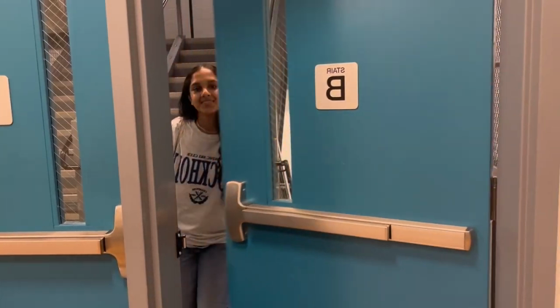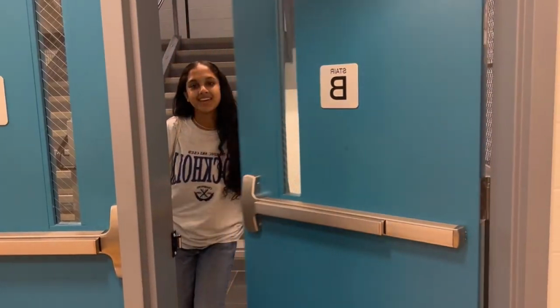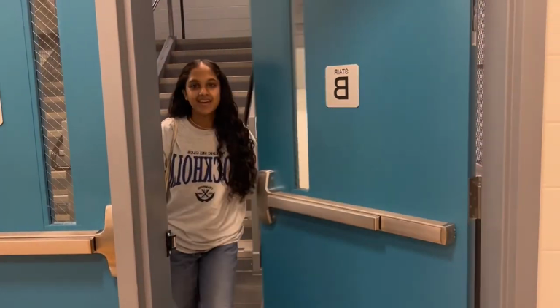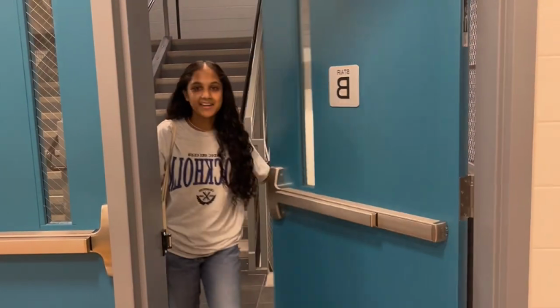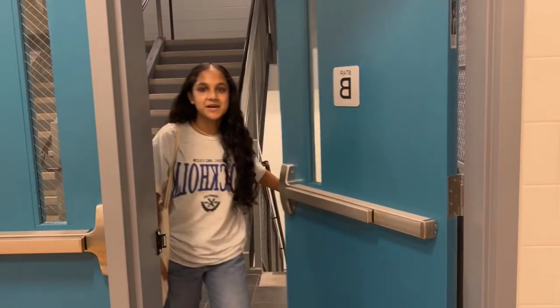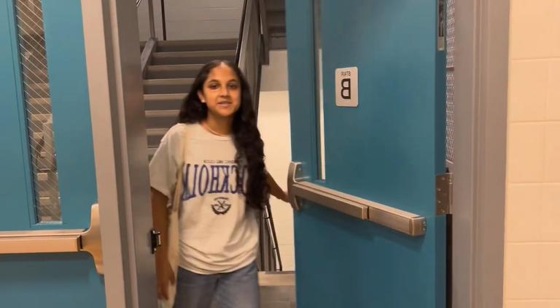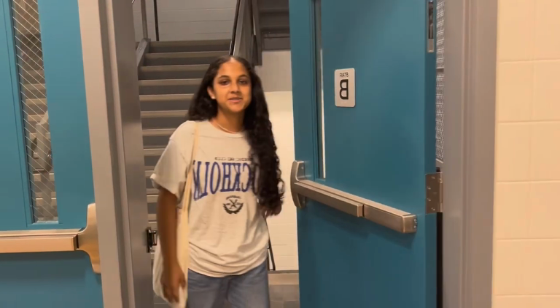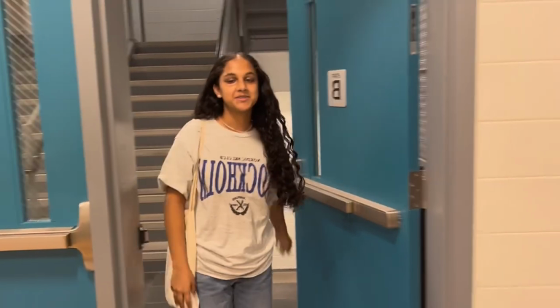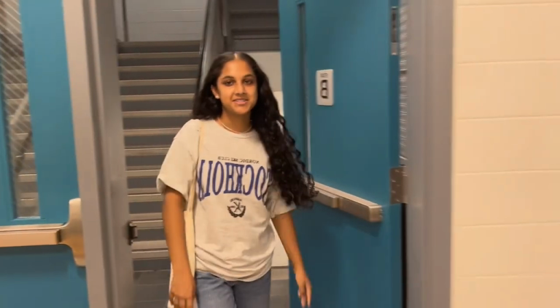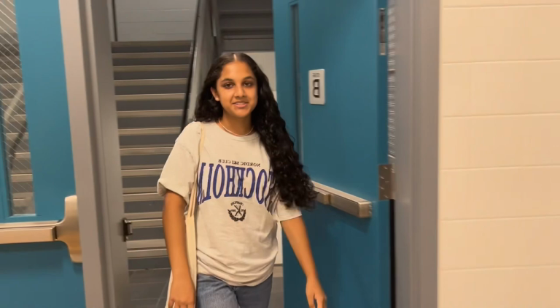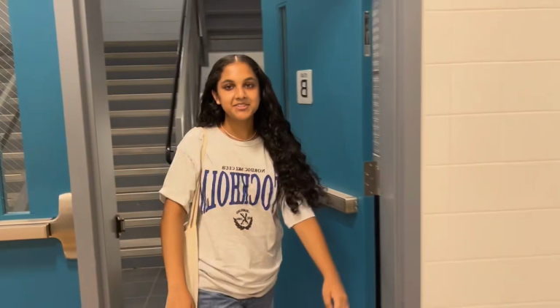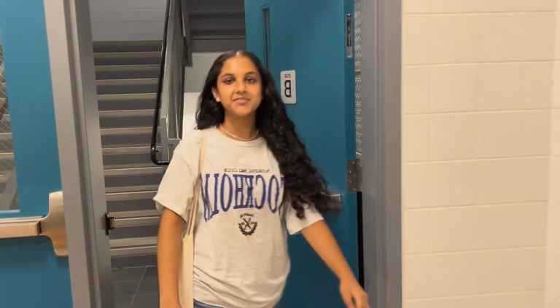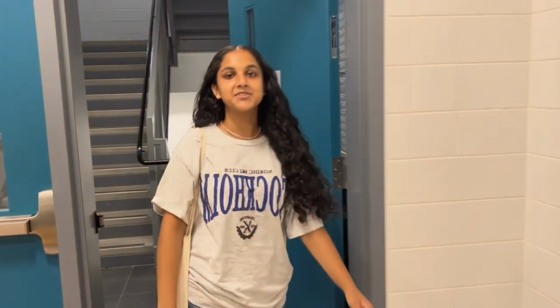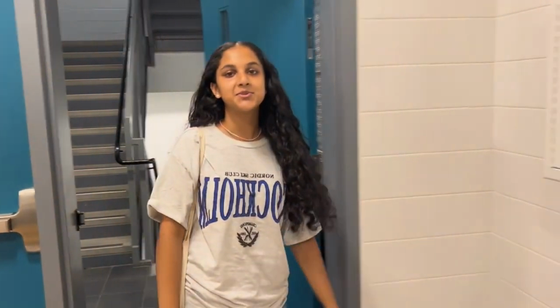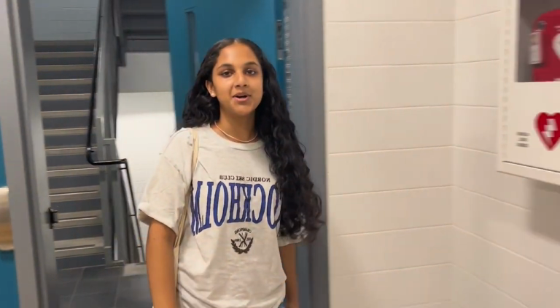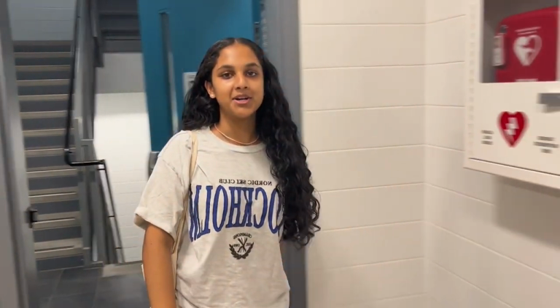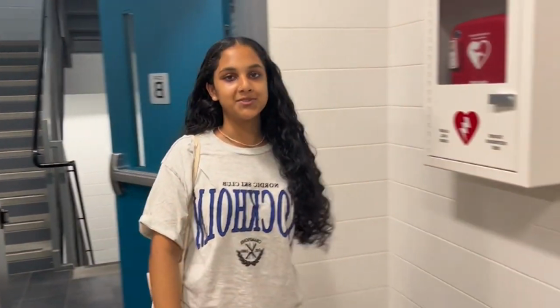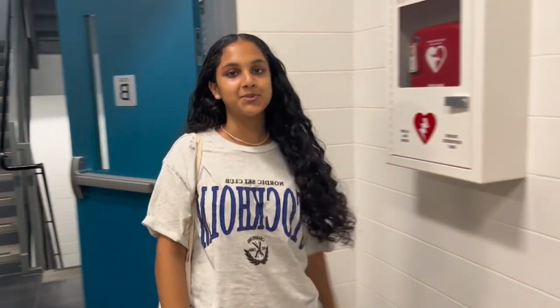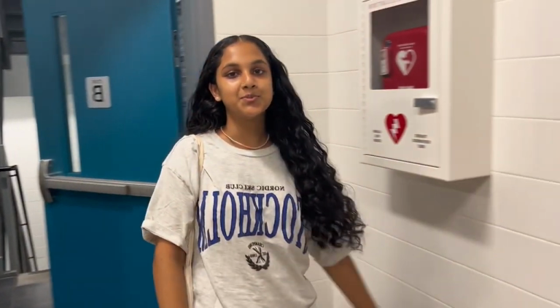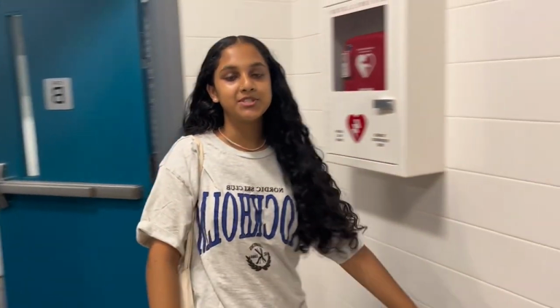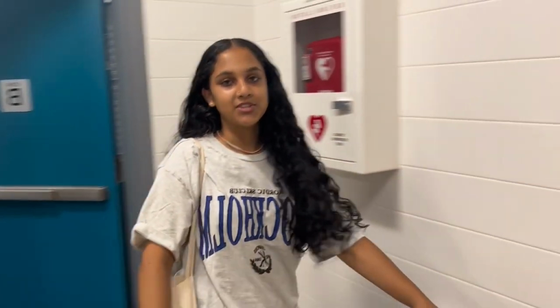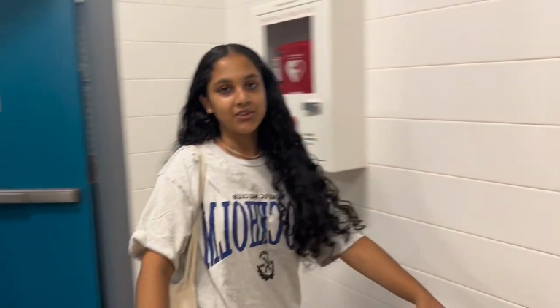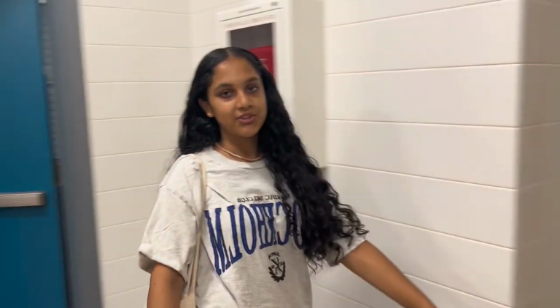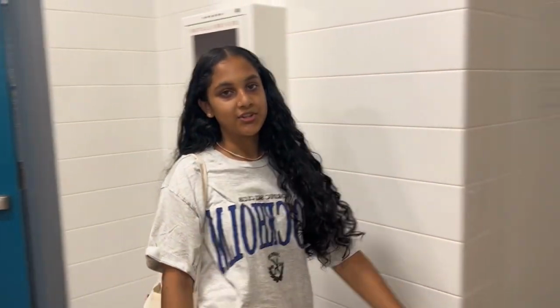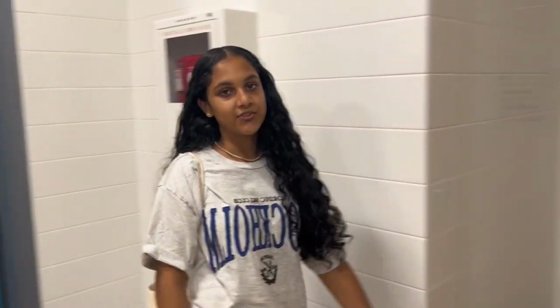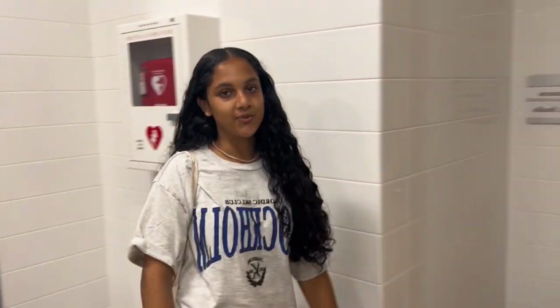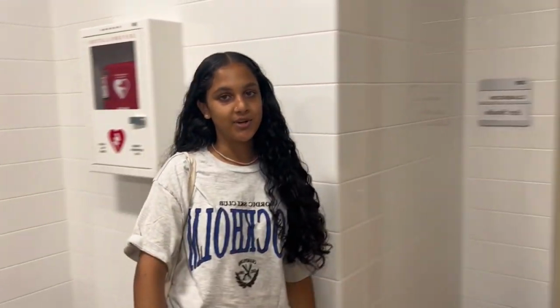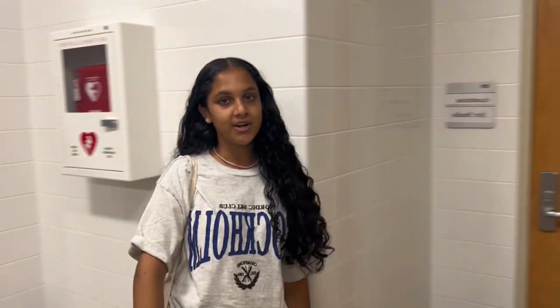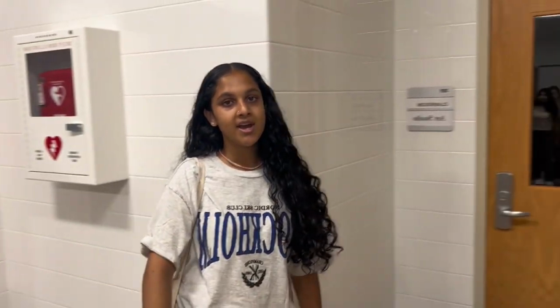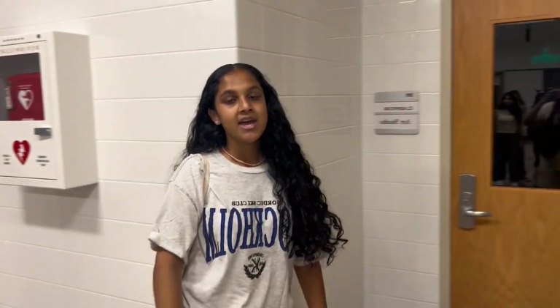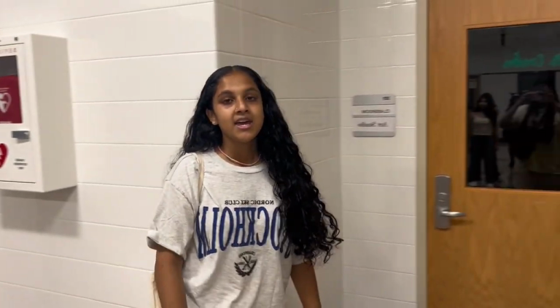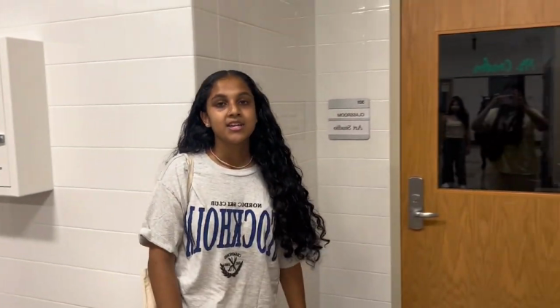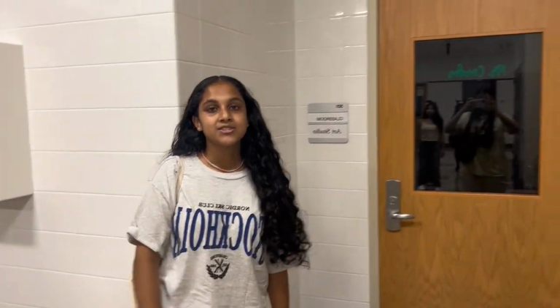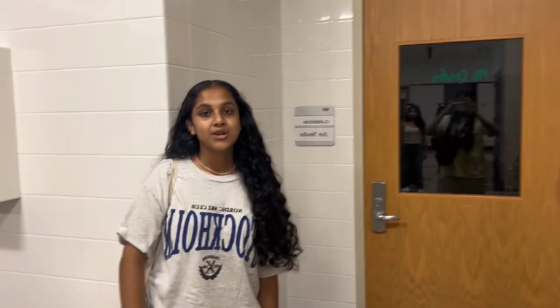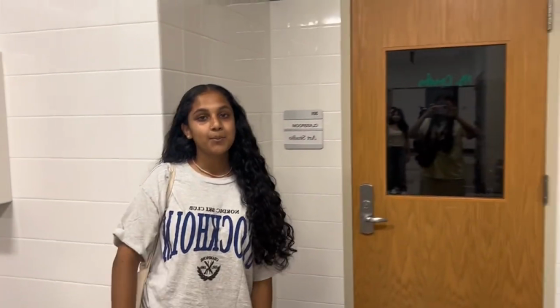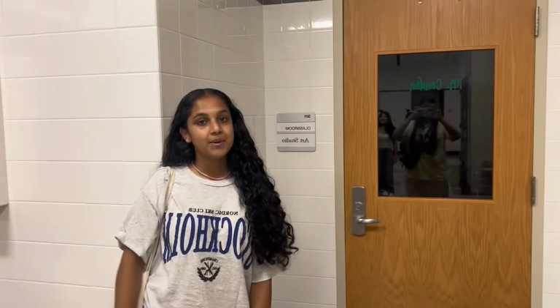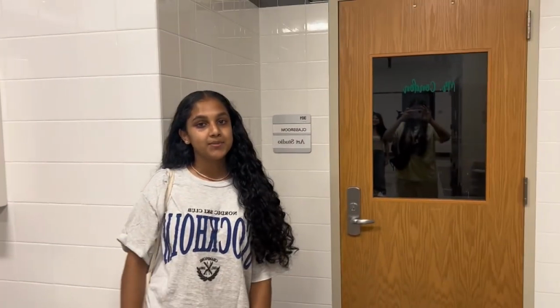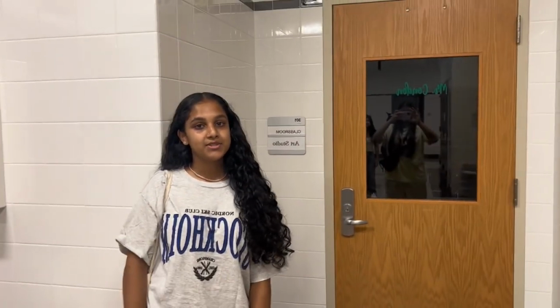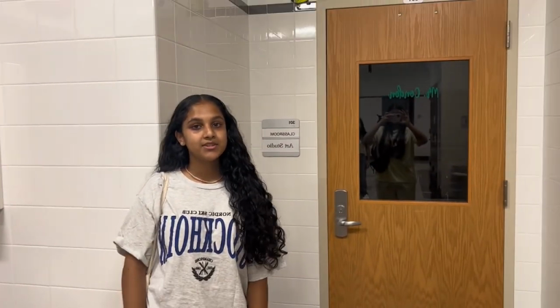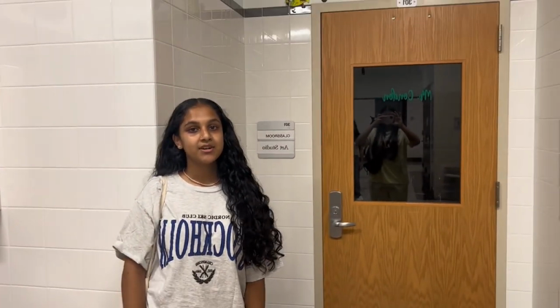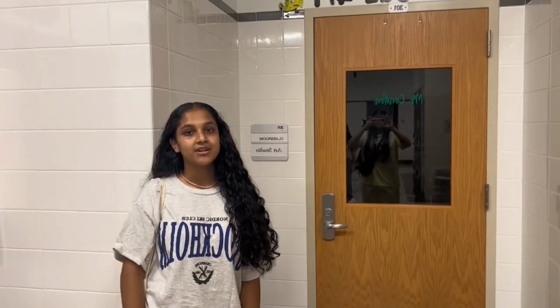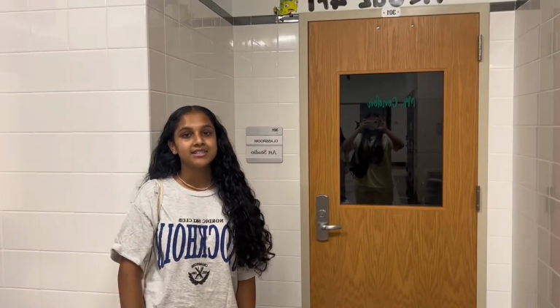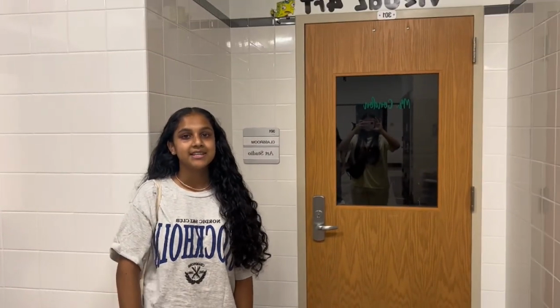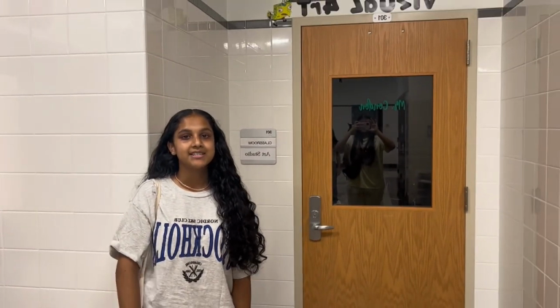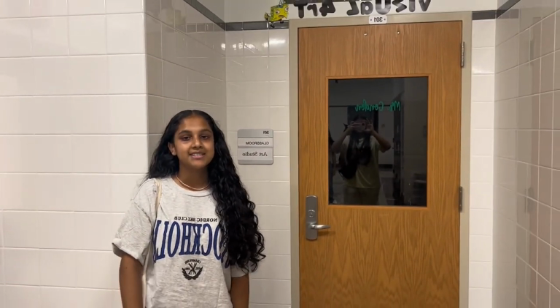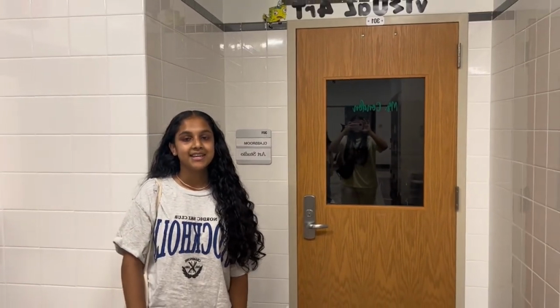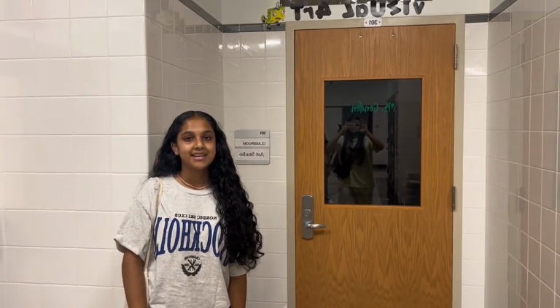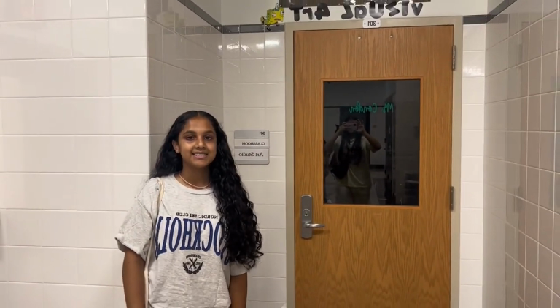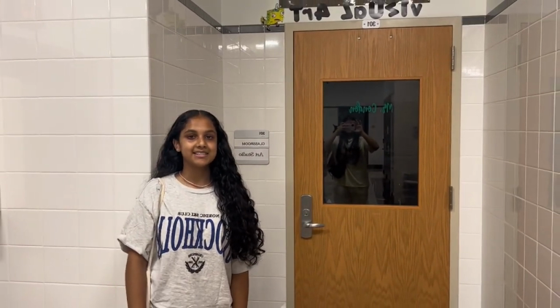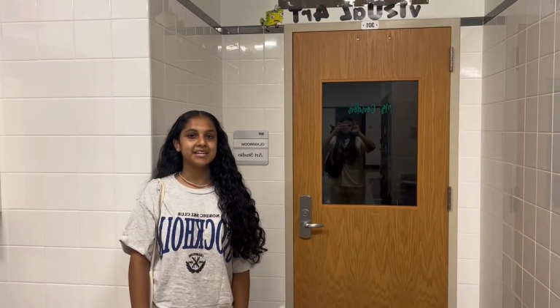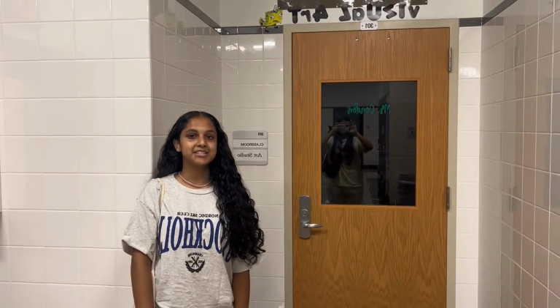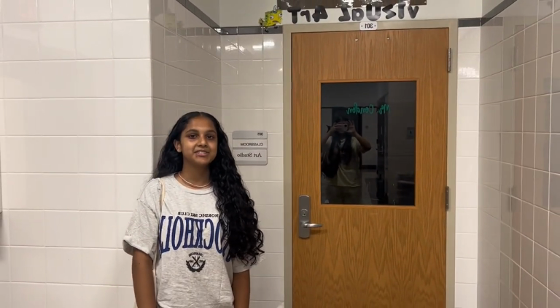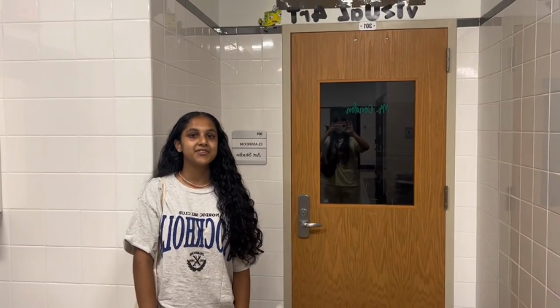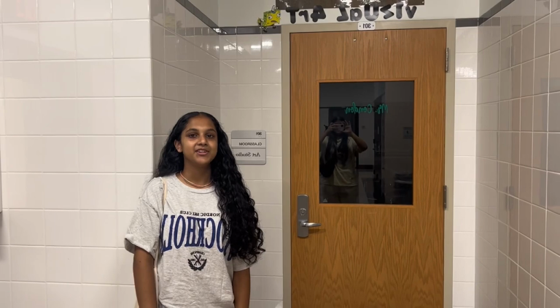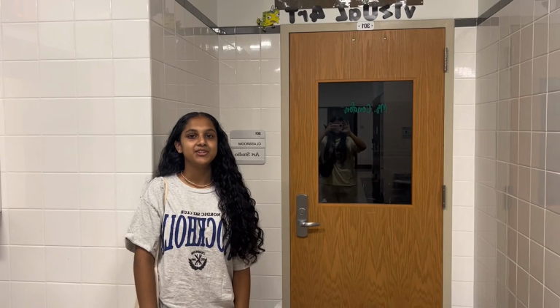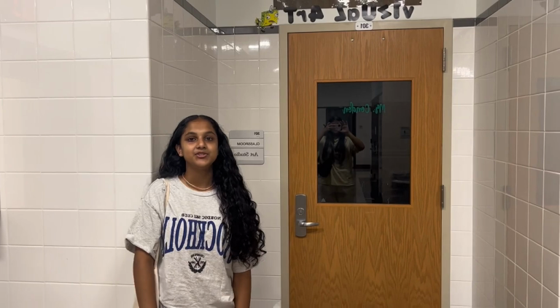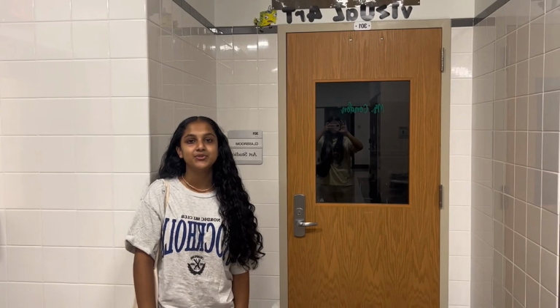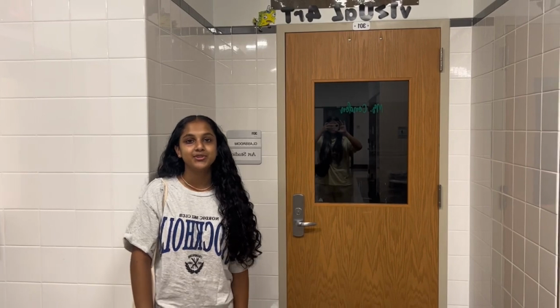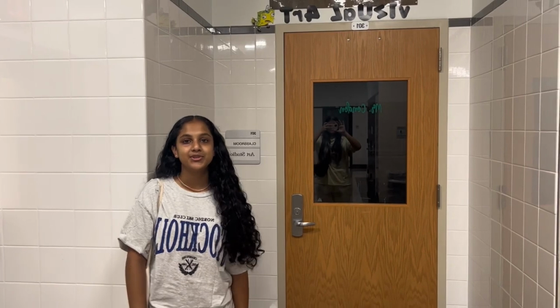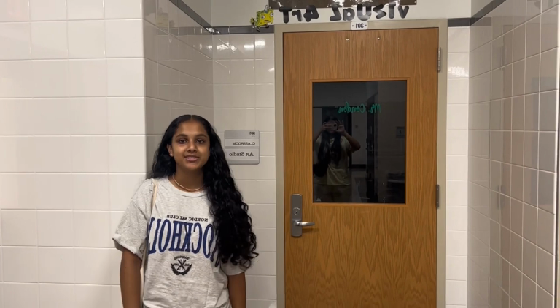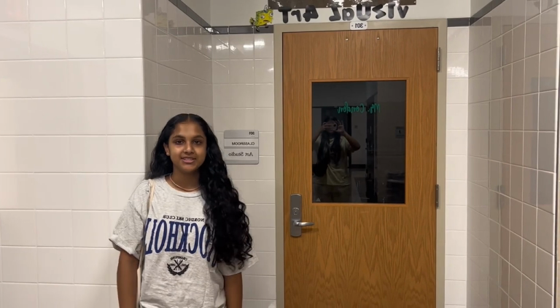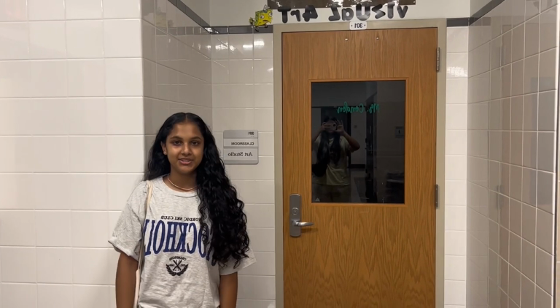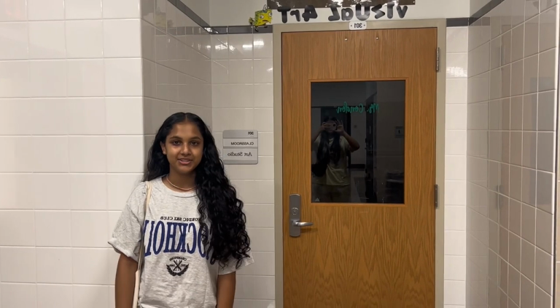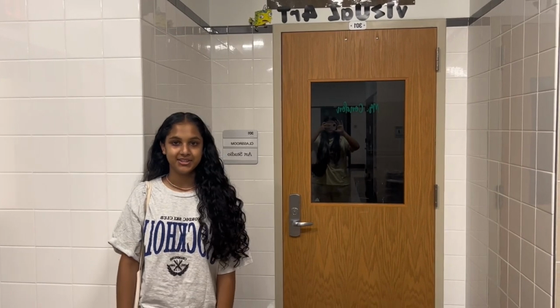This is the visual arts room, which is on the third floor. It is taught by Mr. Conant, and is taken as an elective in your junior and senior year.